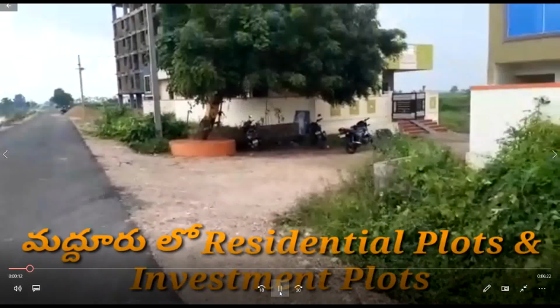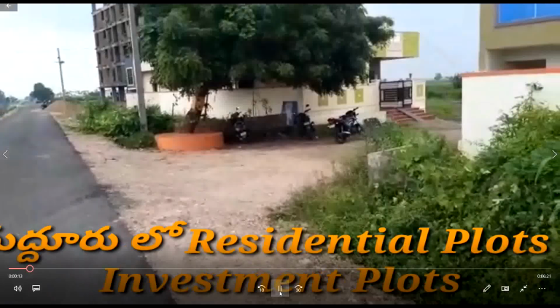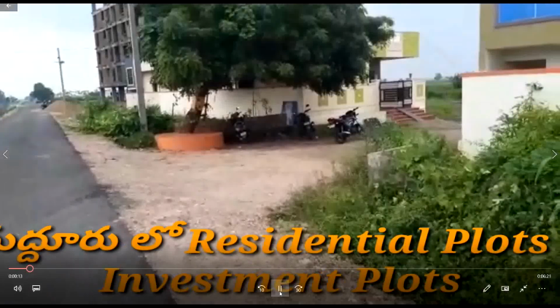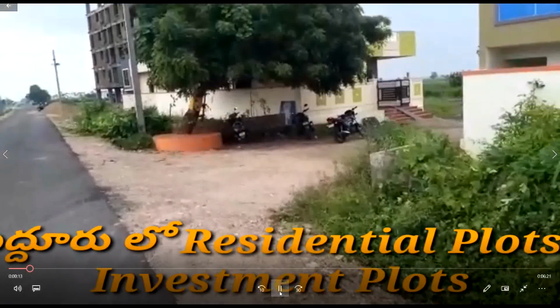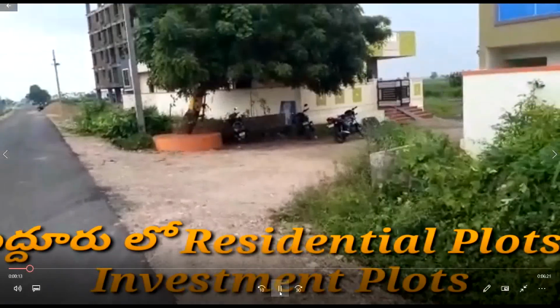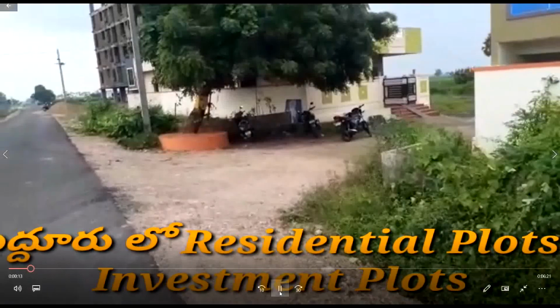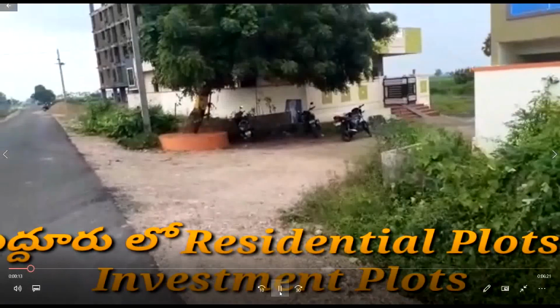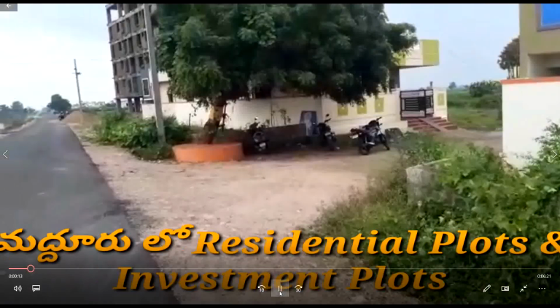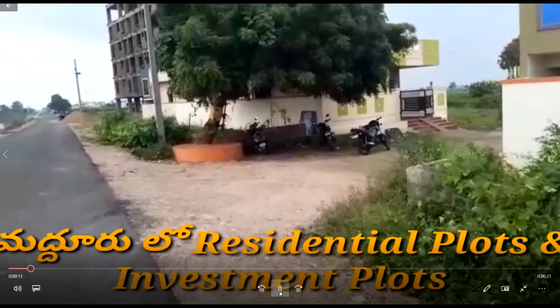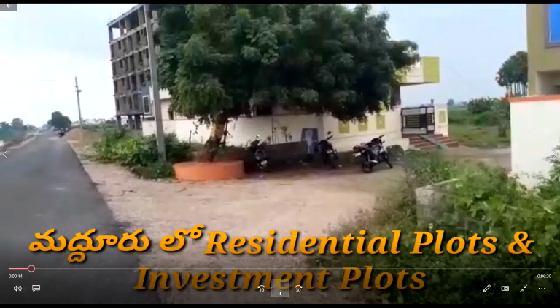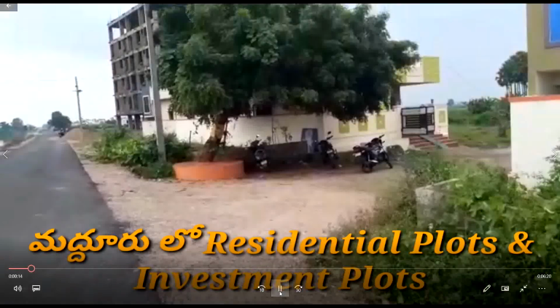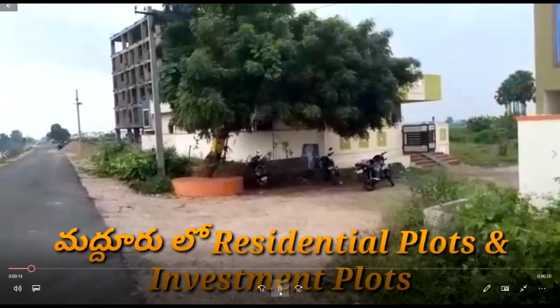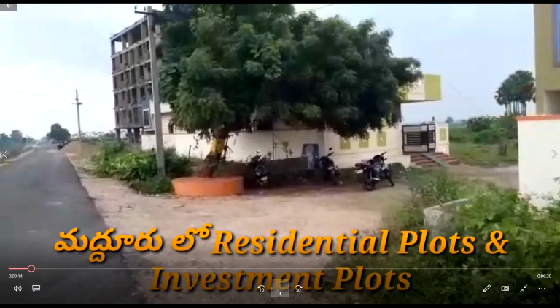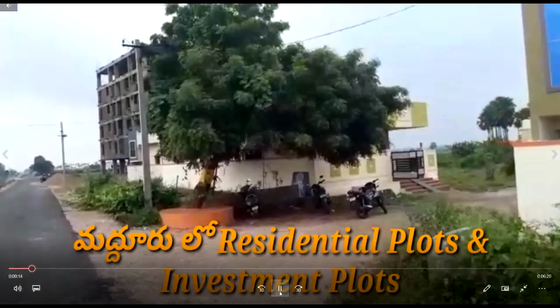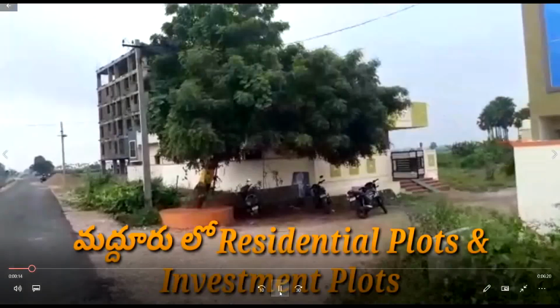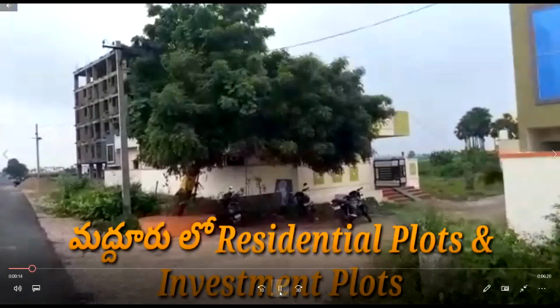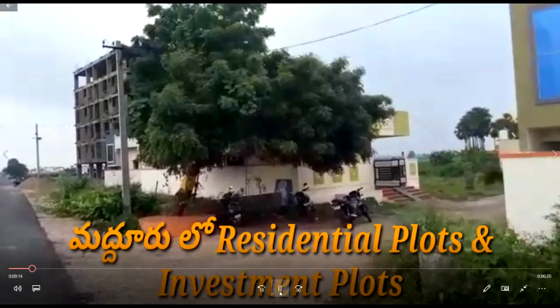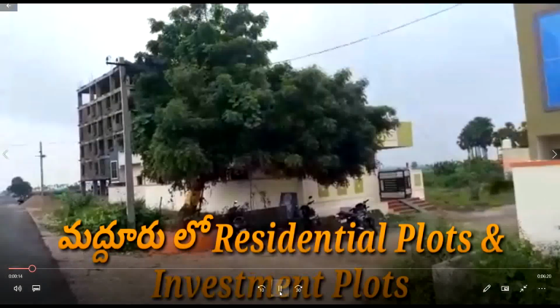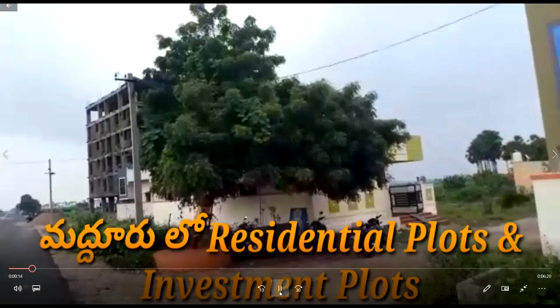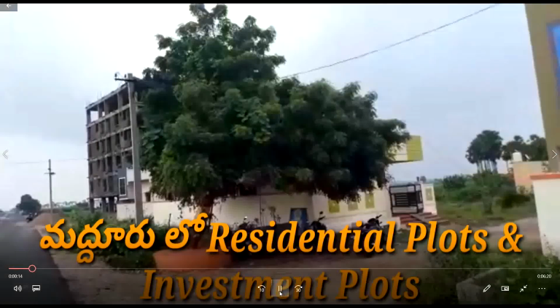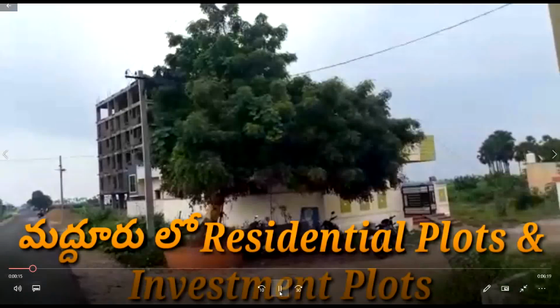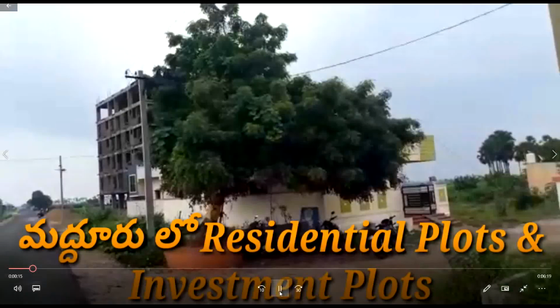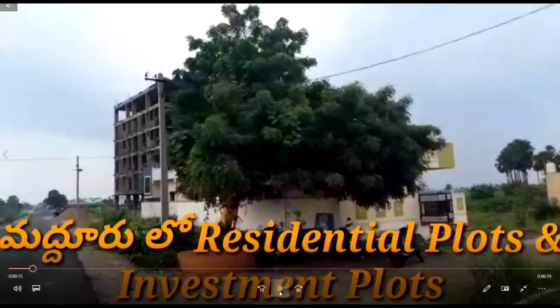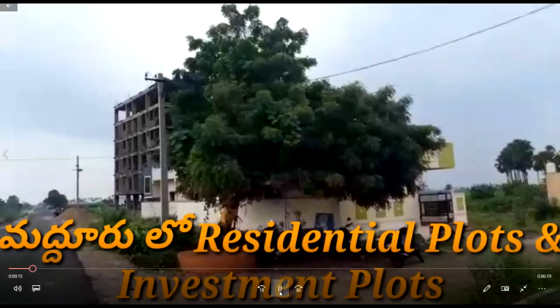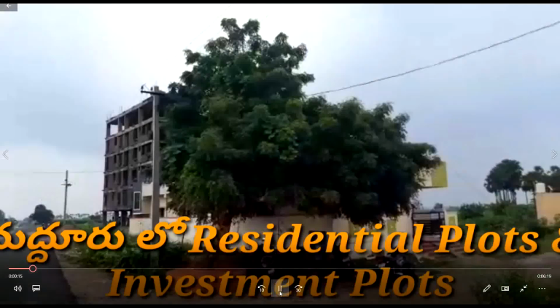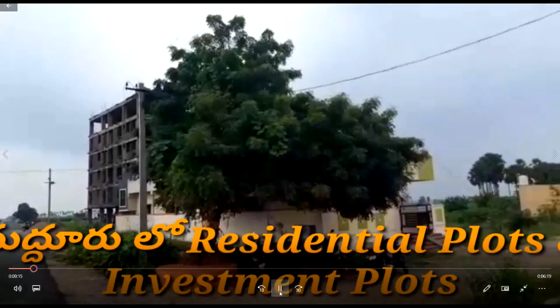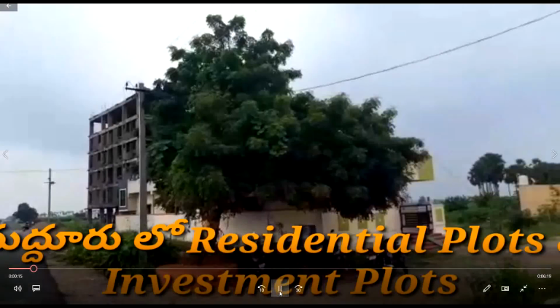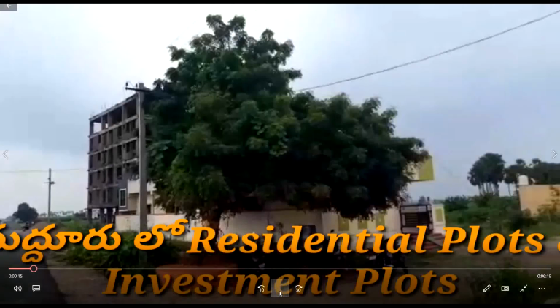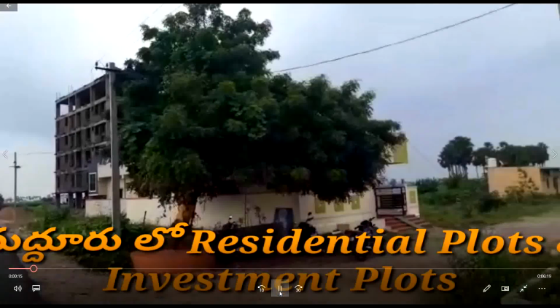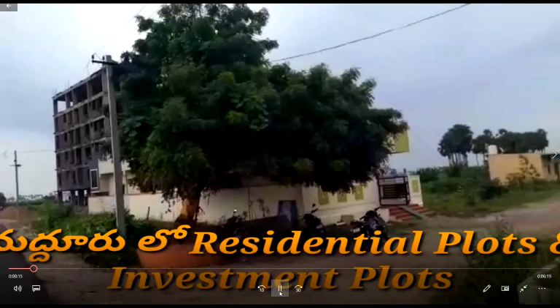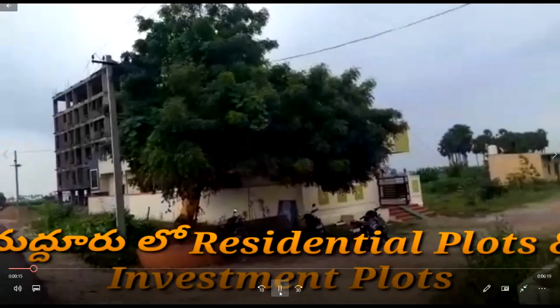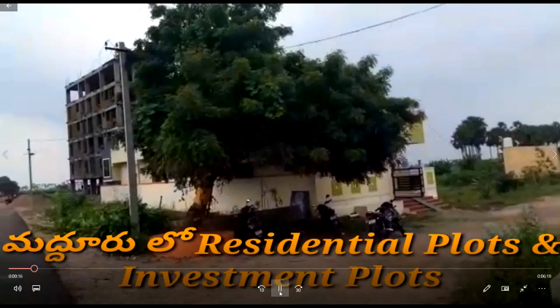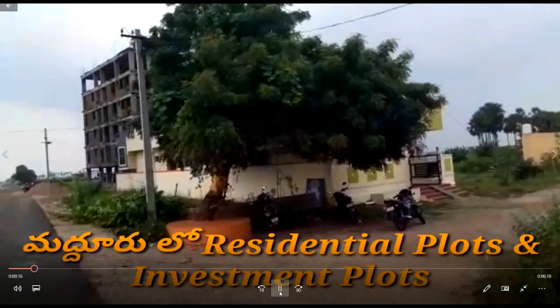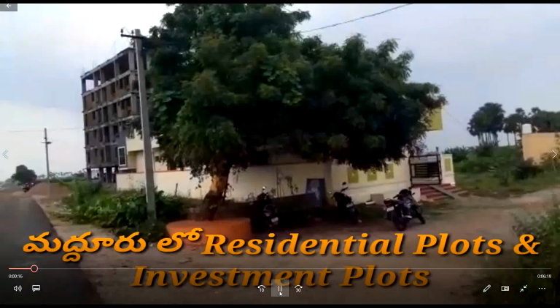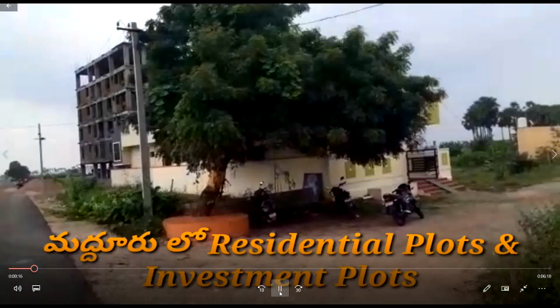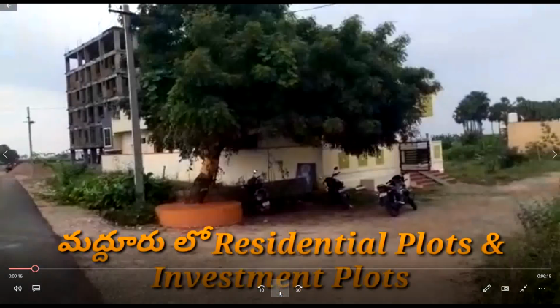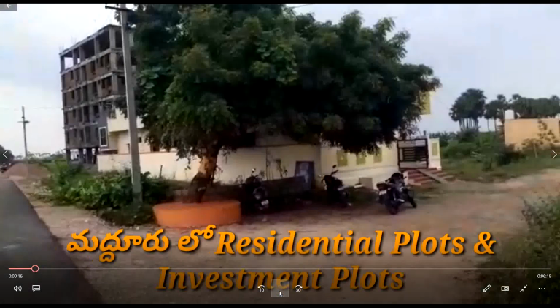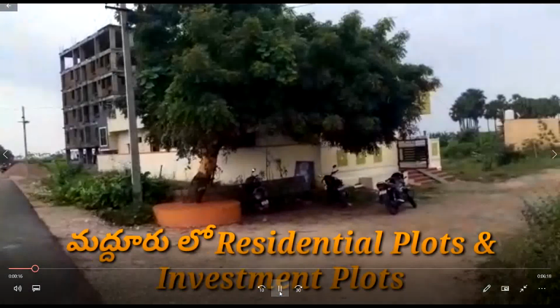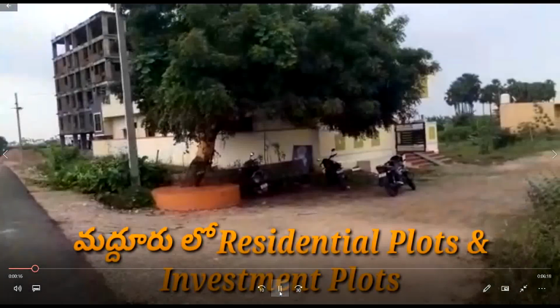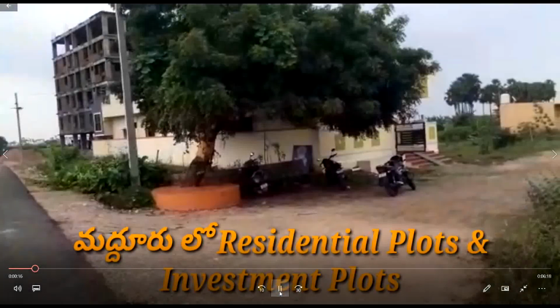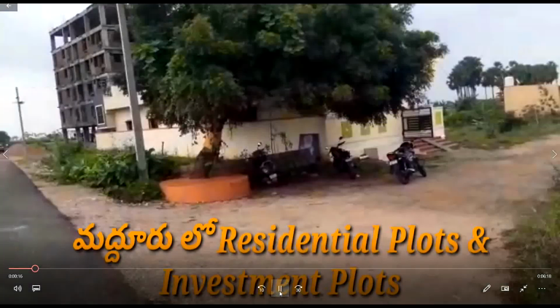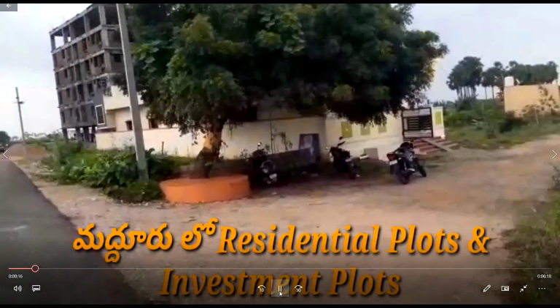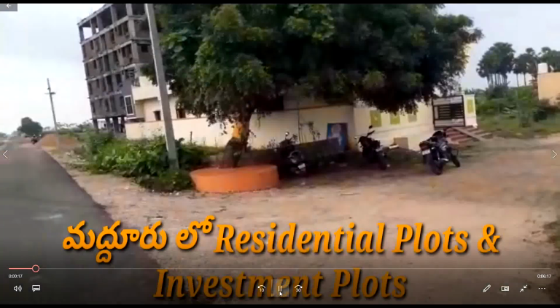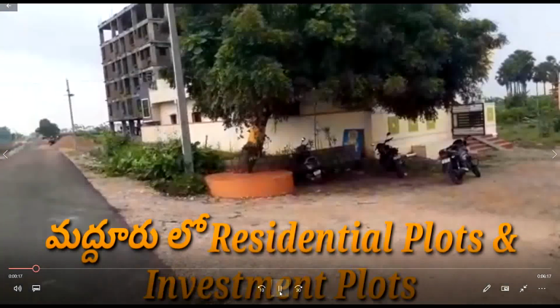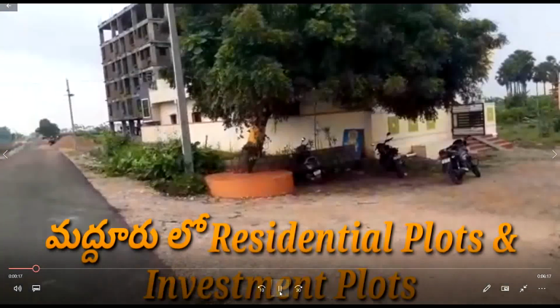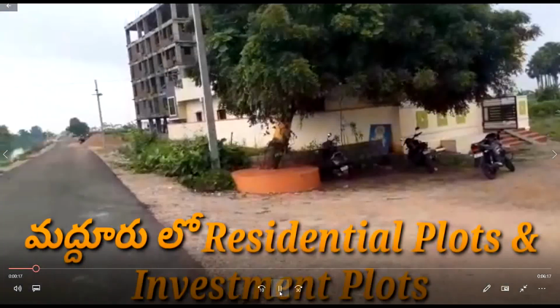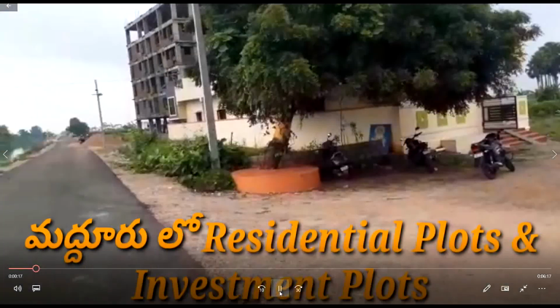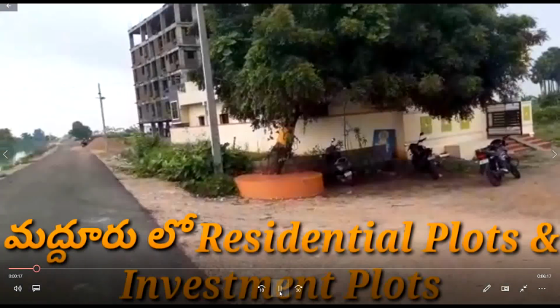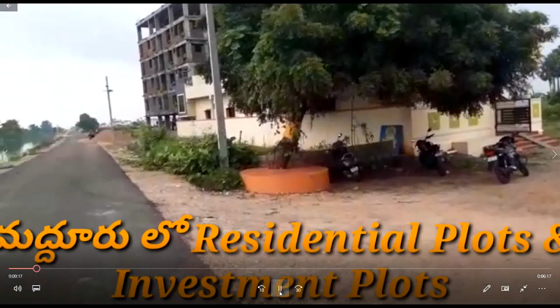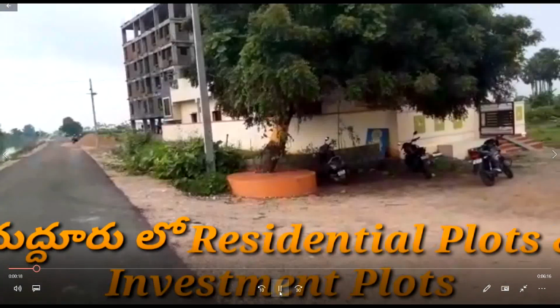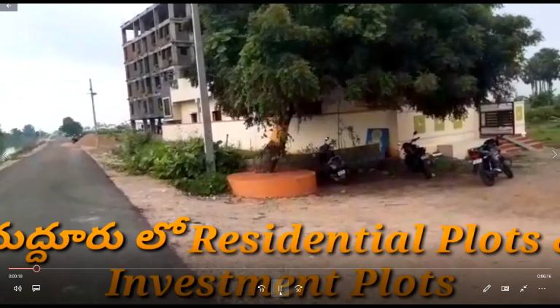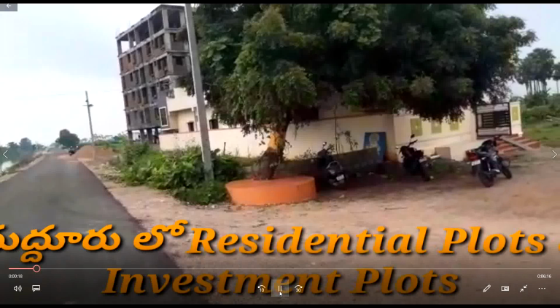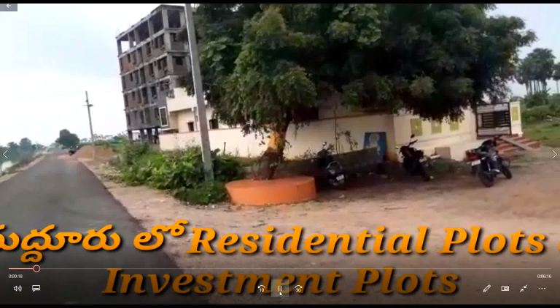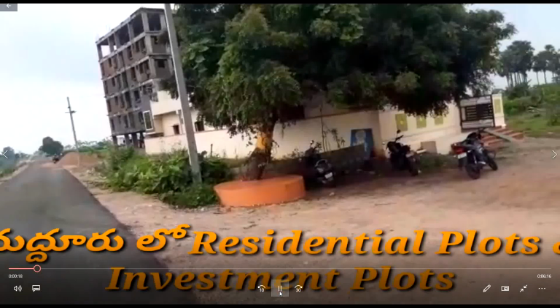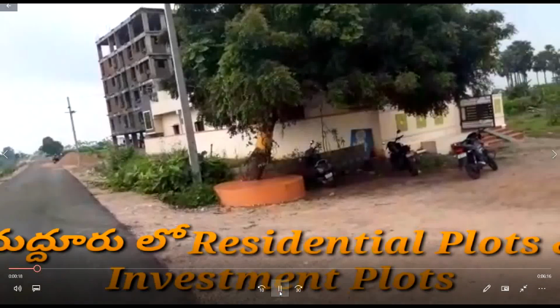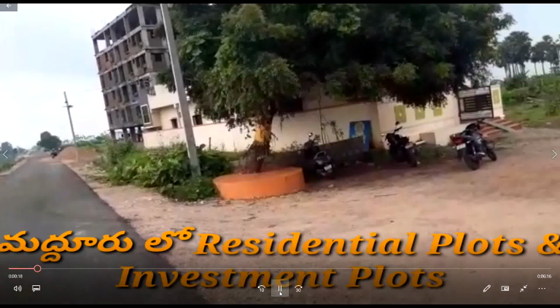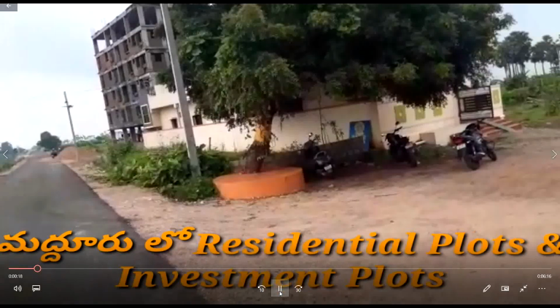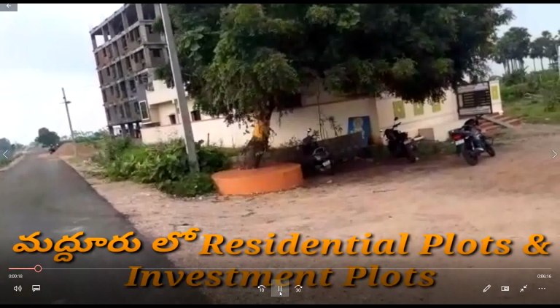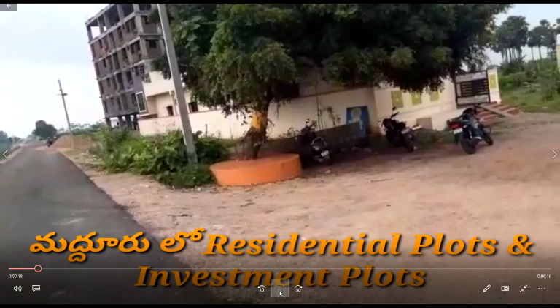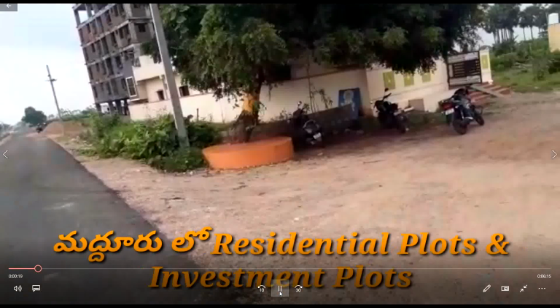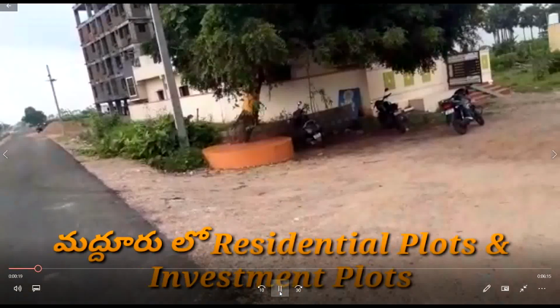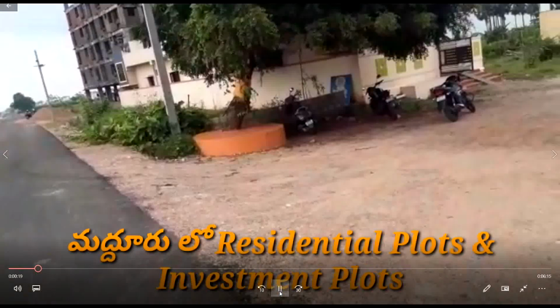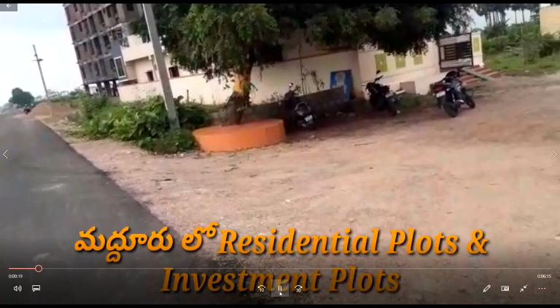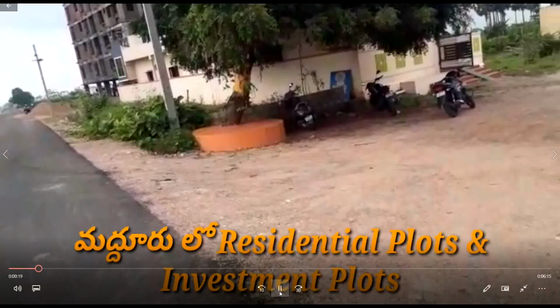Hi friends, I'm Nermi Shivaram and welcome to Shivaram's Properties. Here is the property.